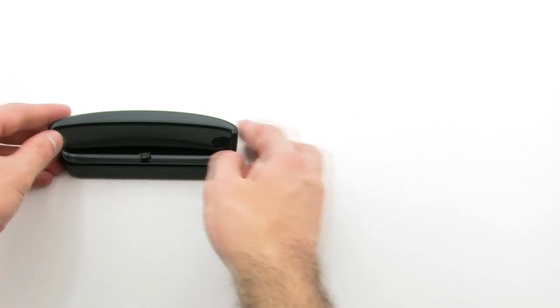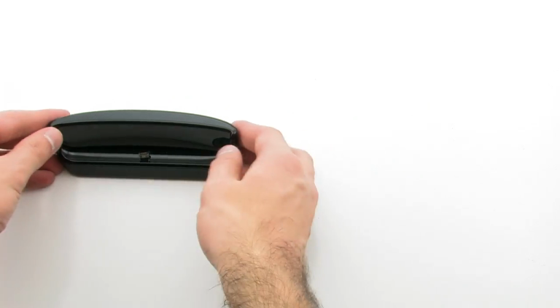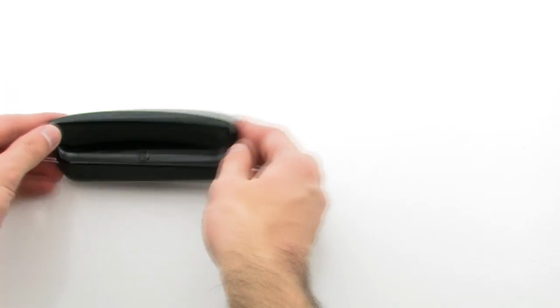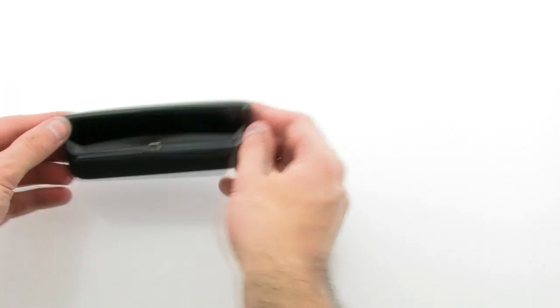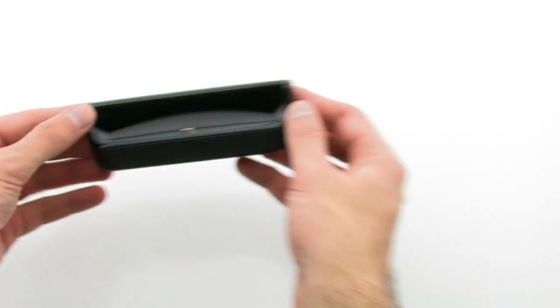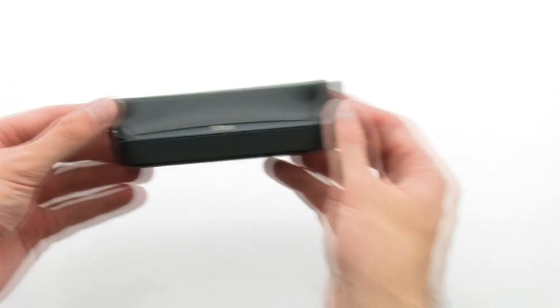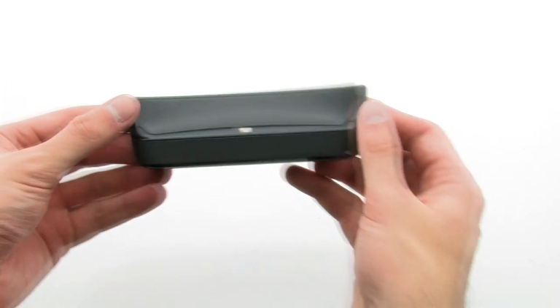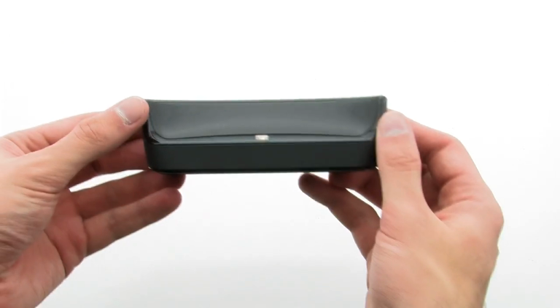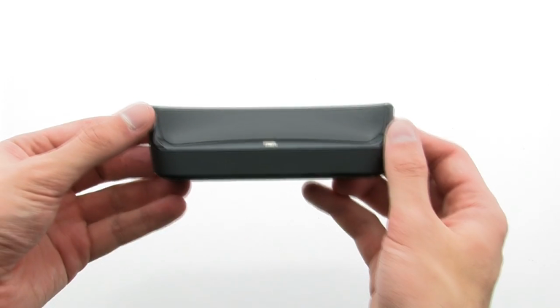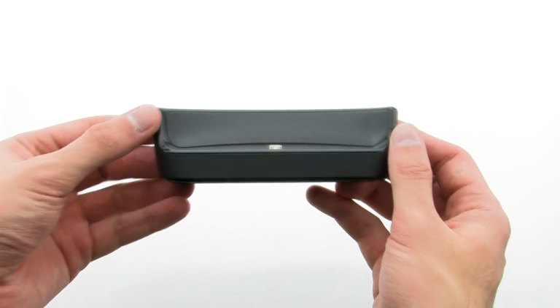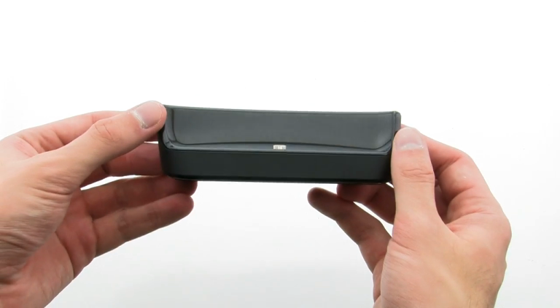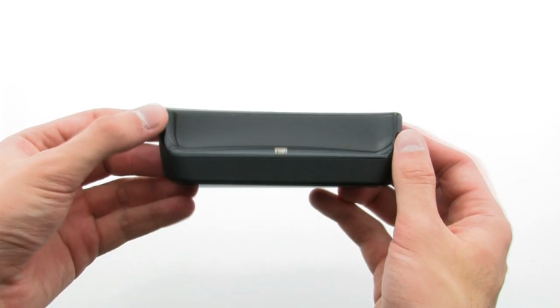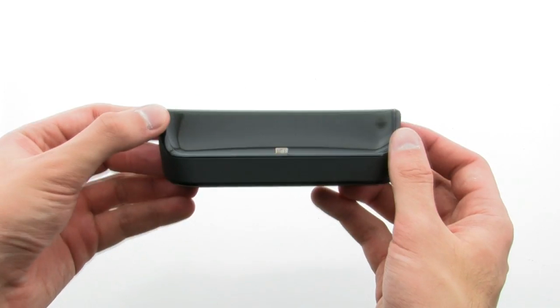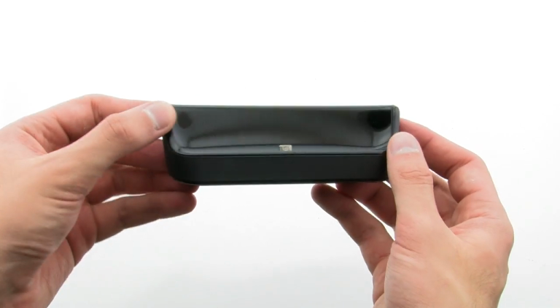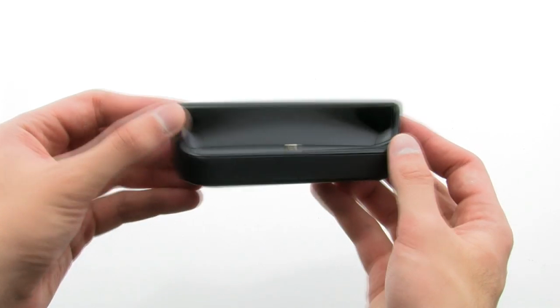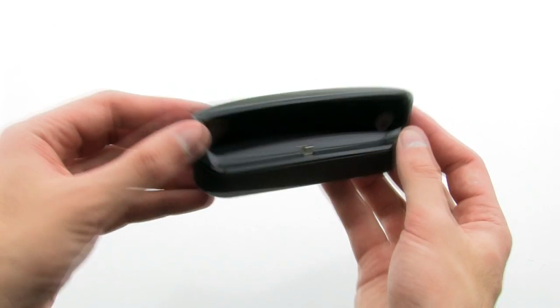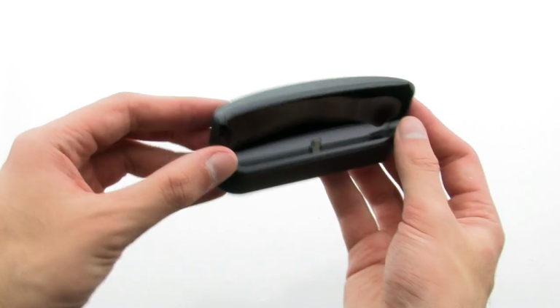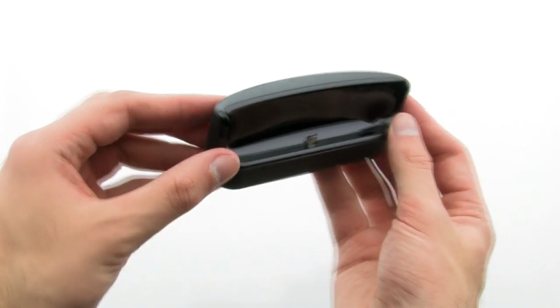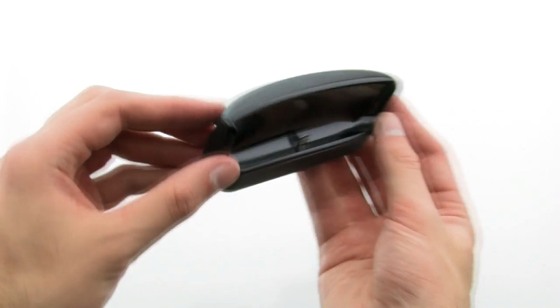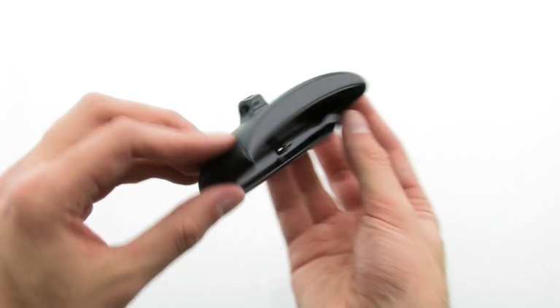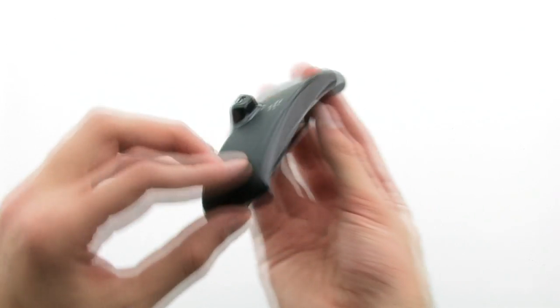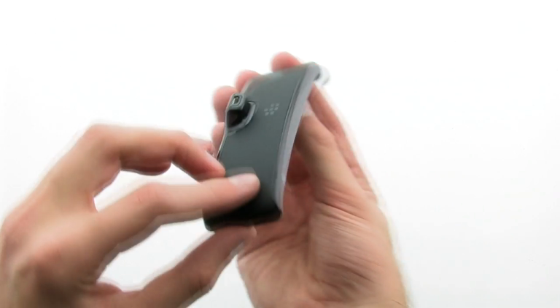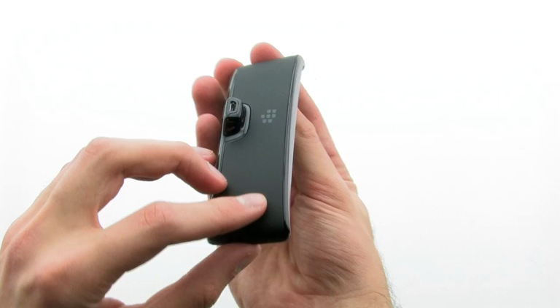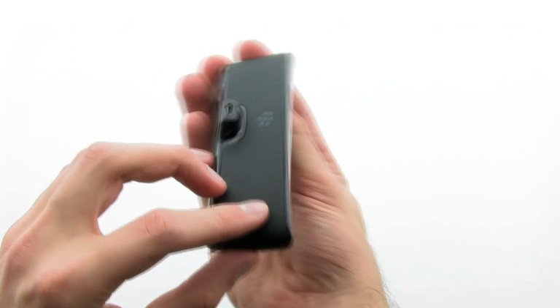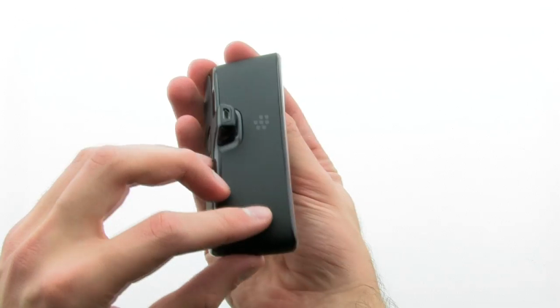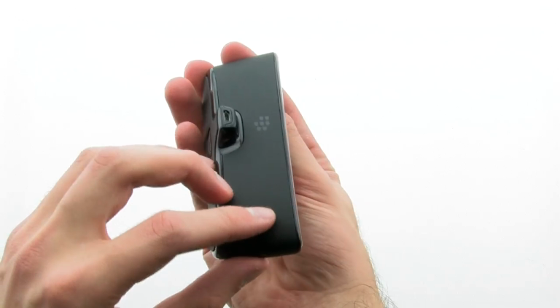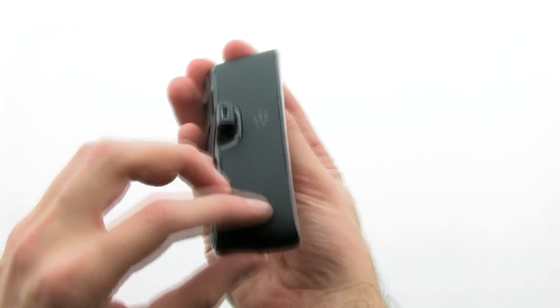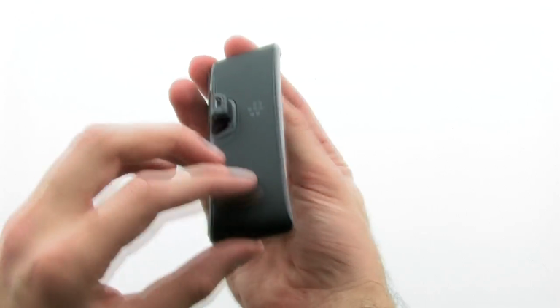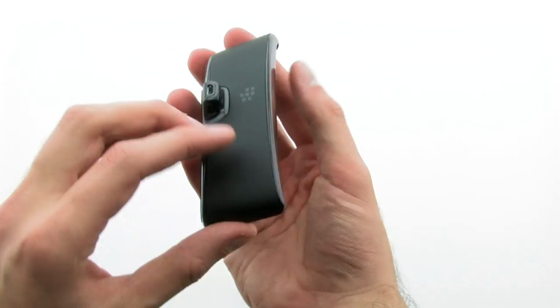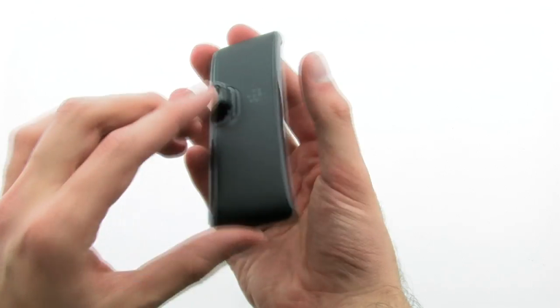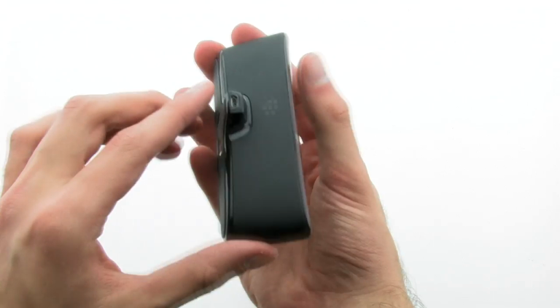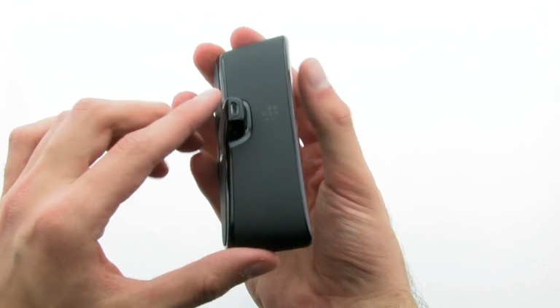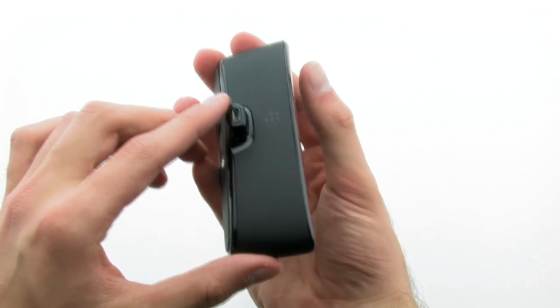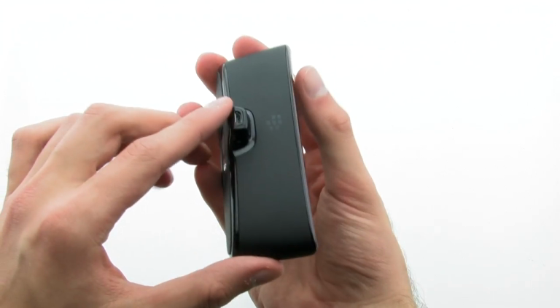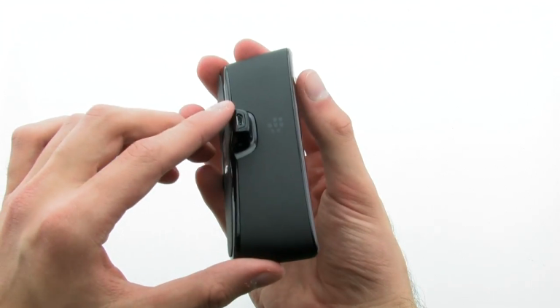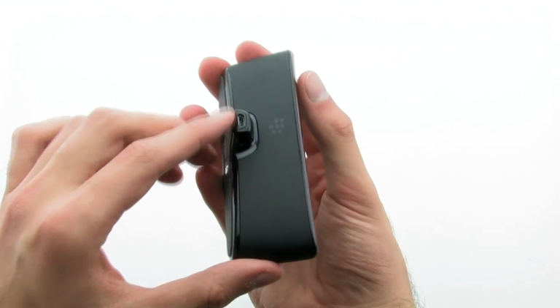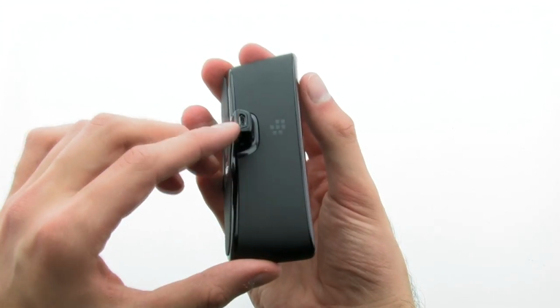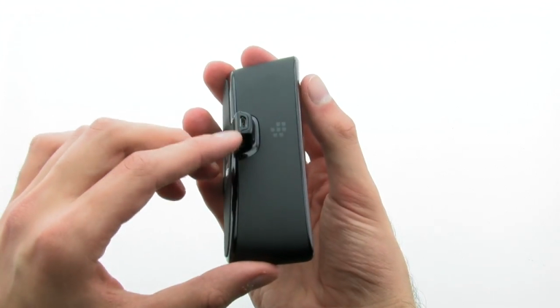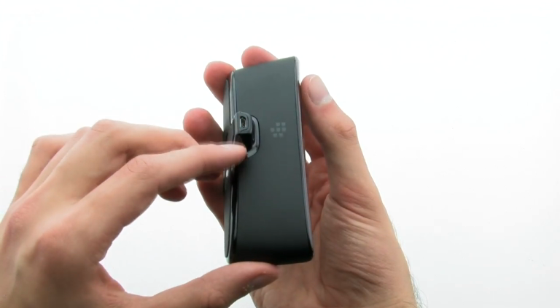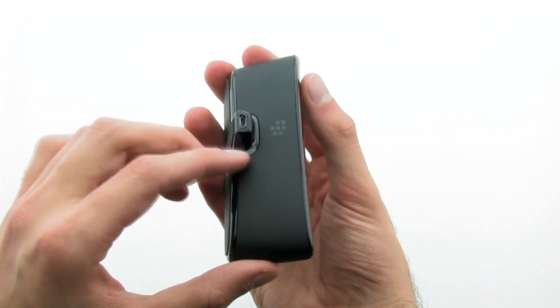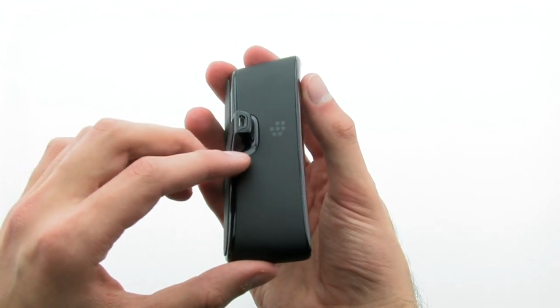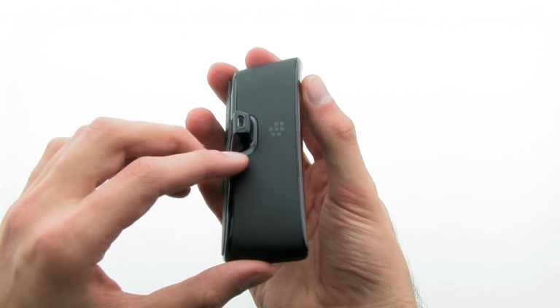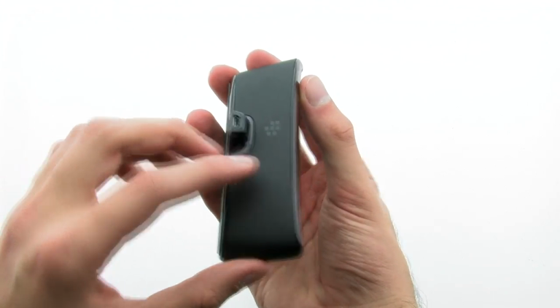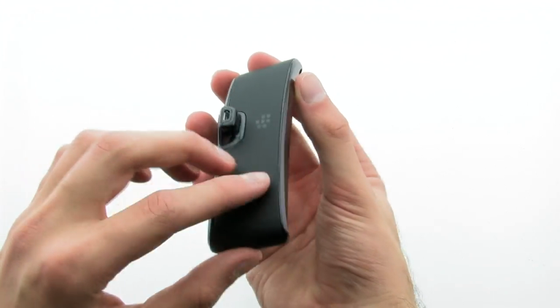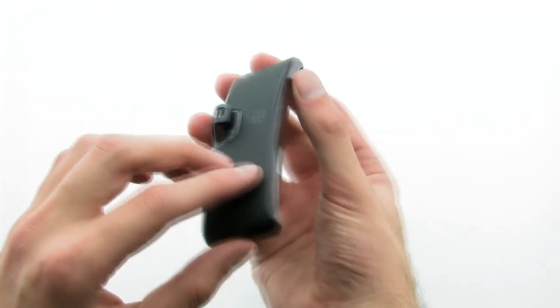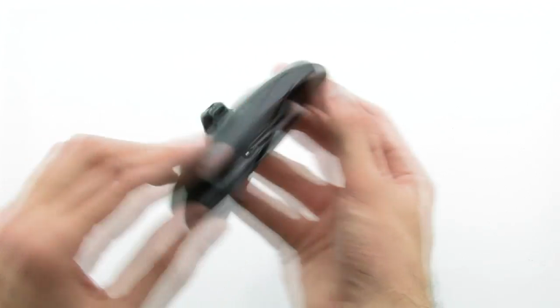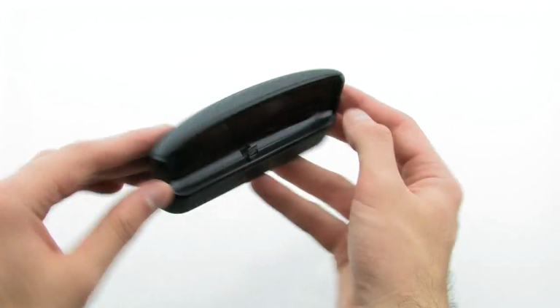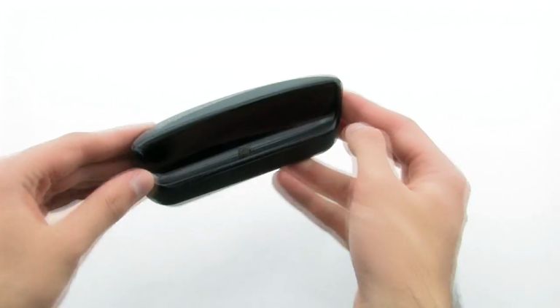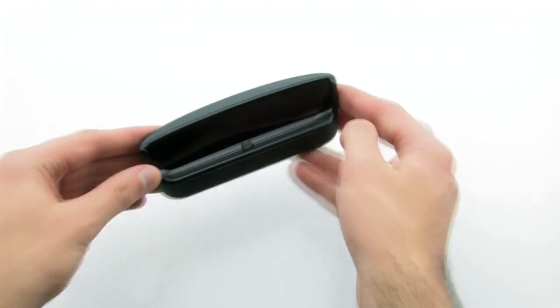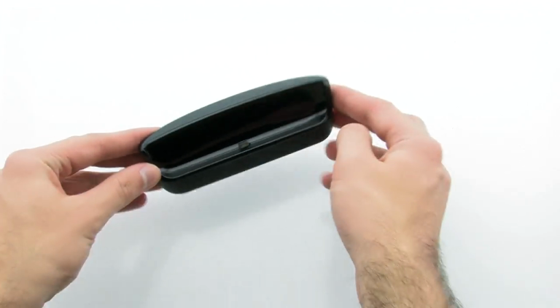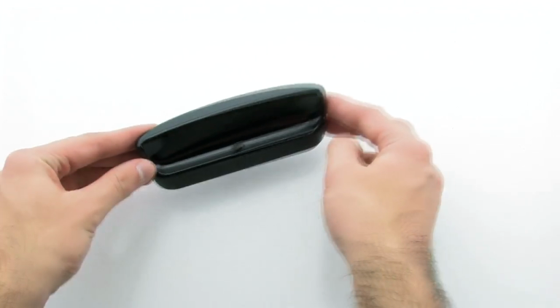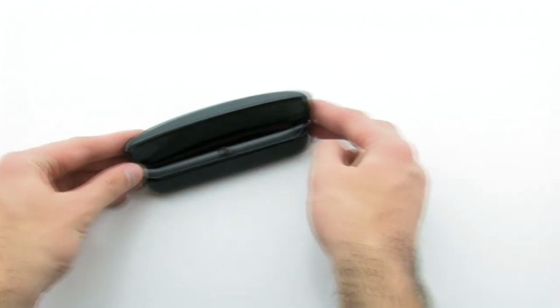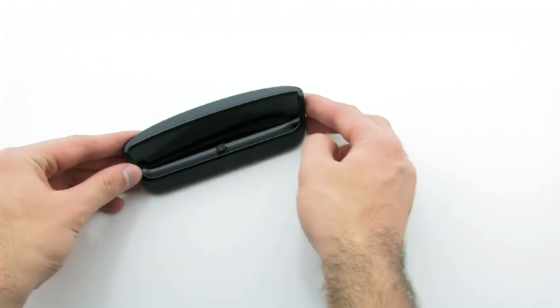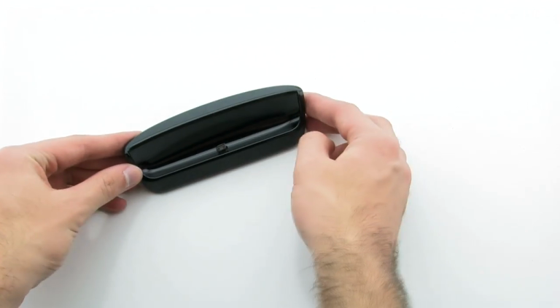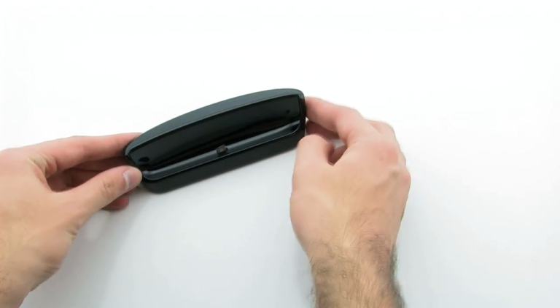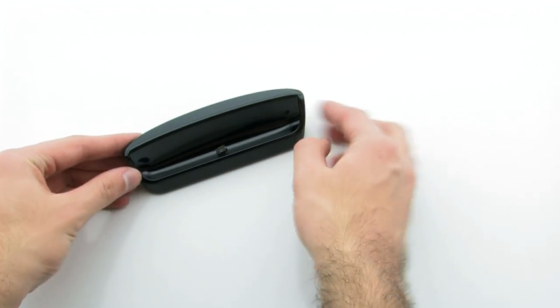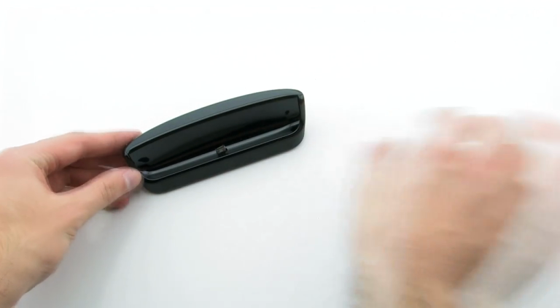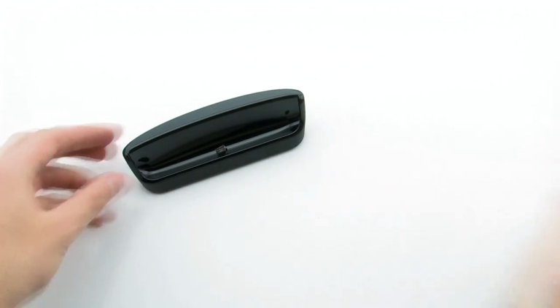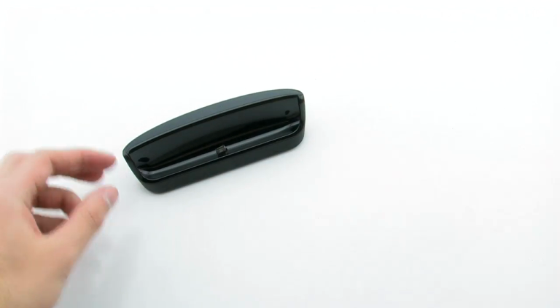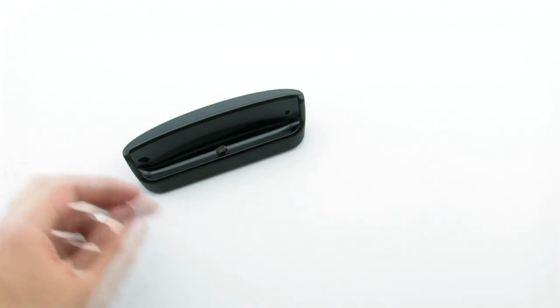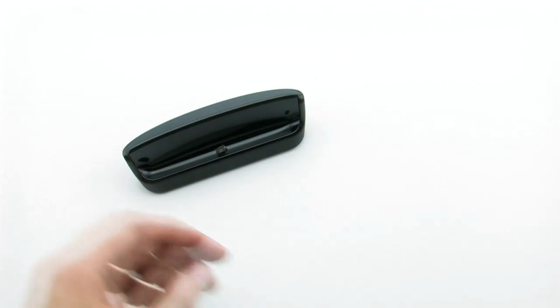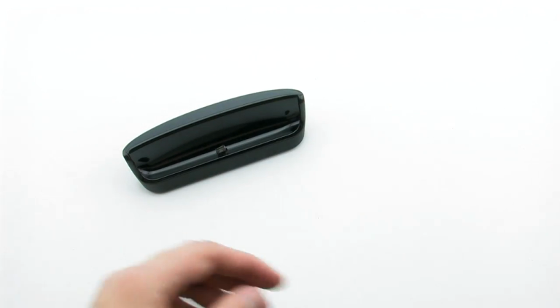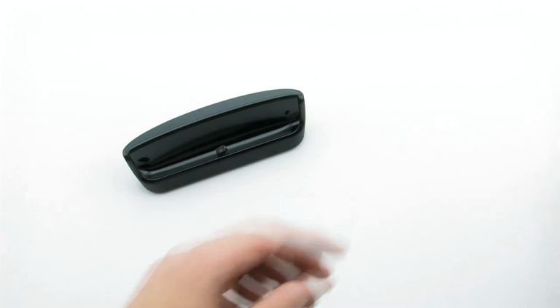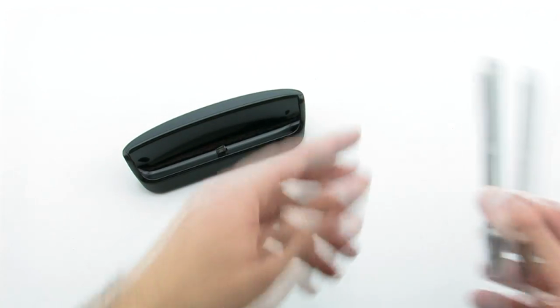The charging pod includes a simple design which allows you to plug in your standard charger, then dock your phone horizontally to charge and allow for easy access.